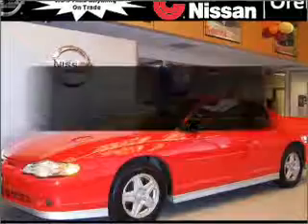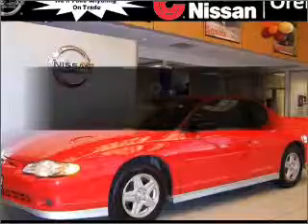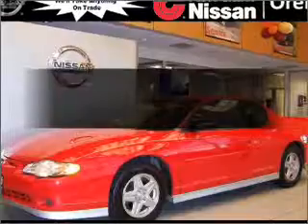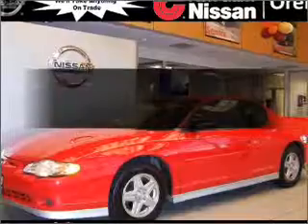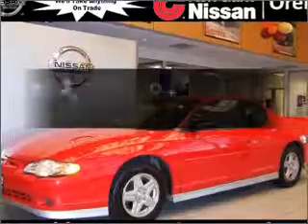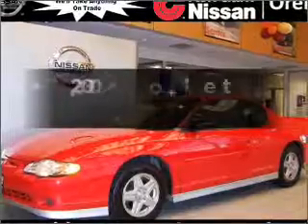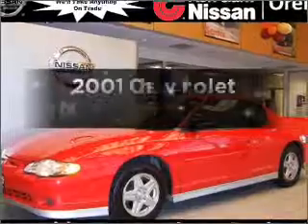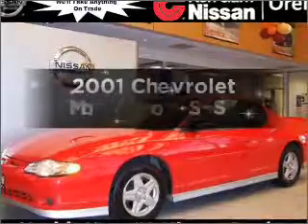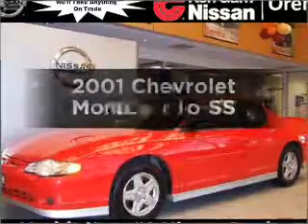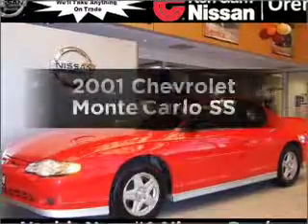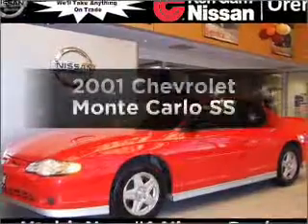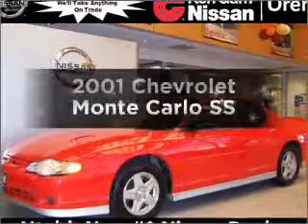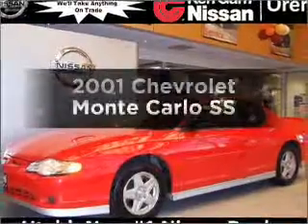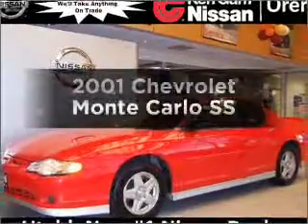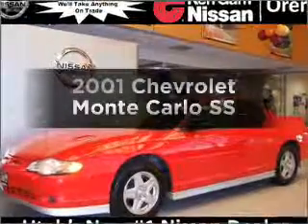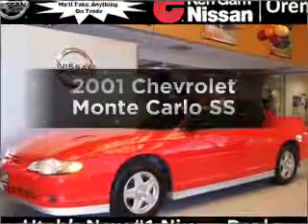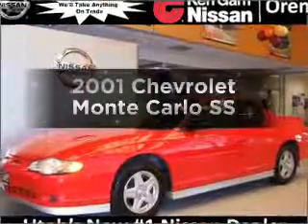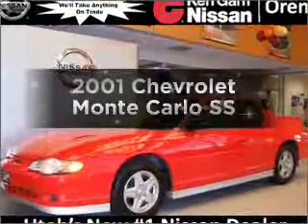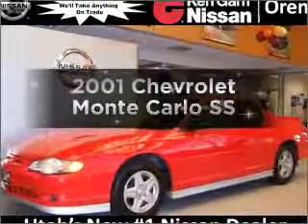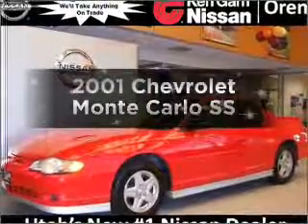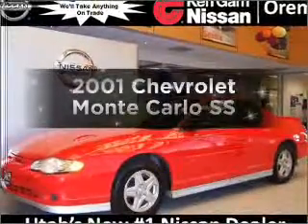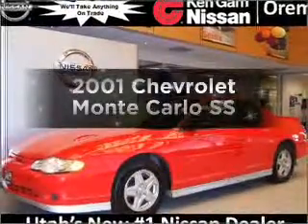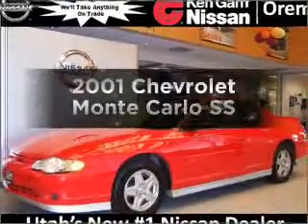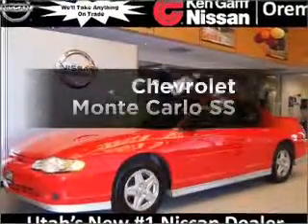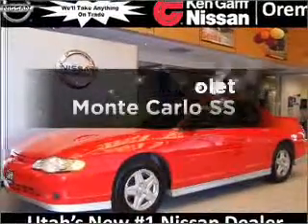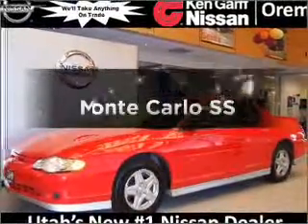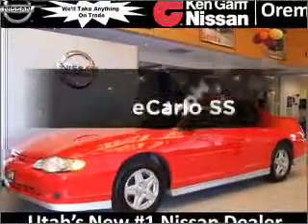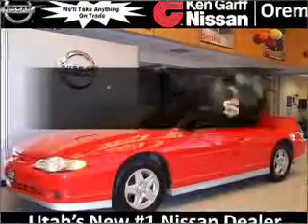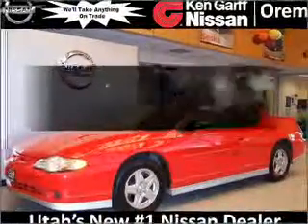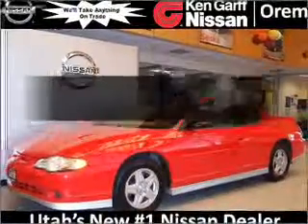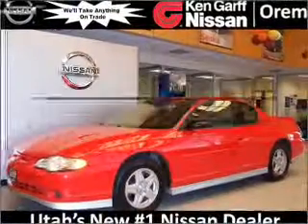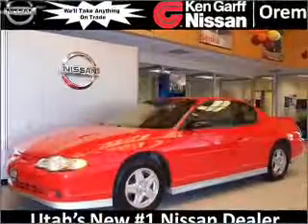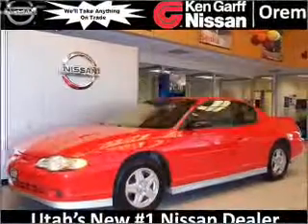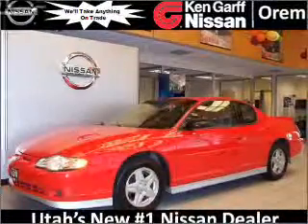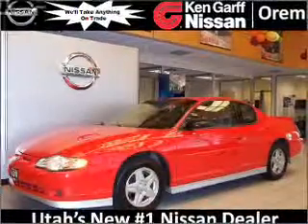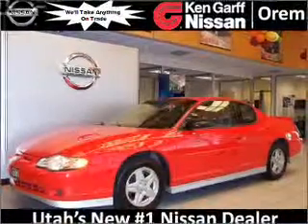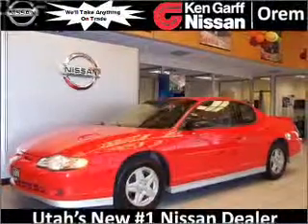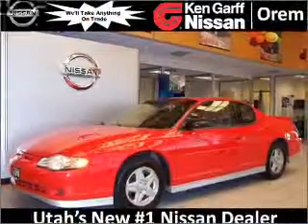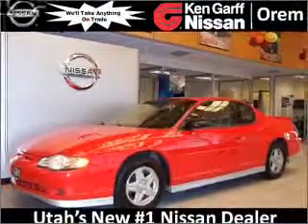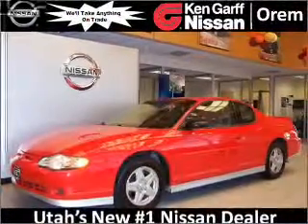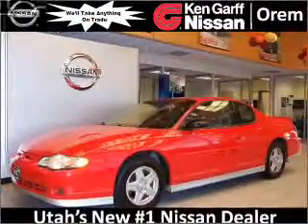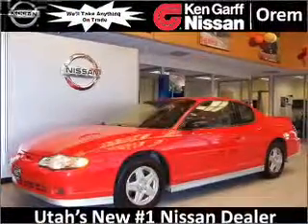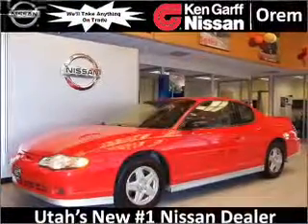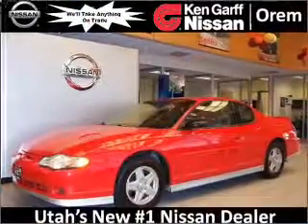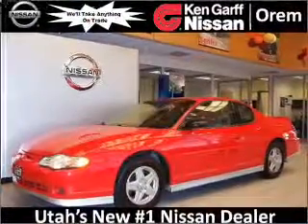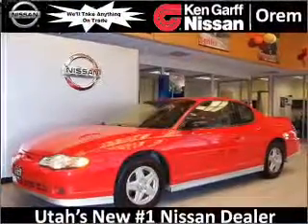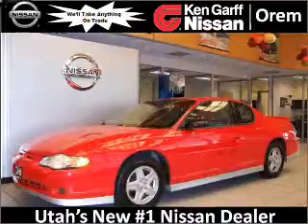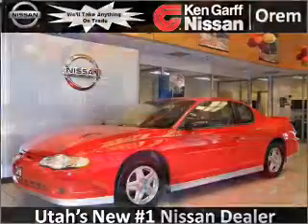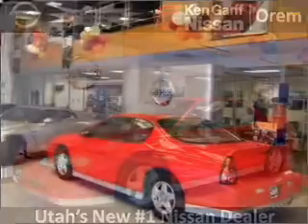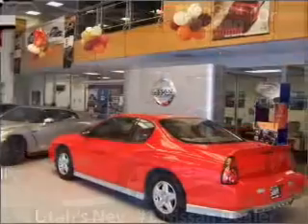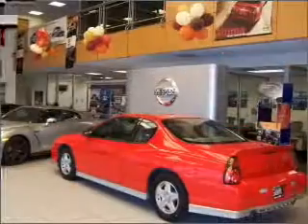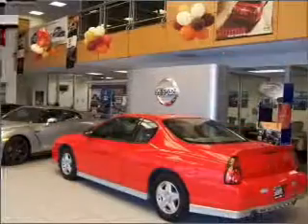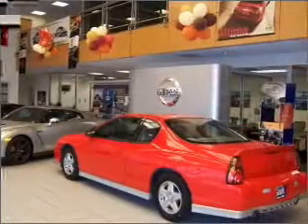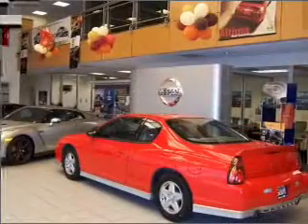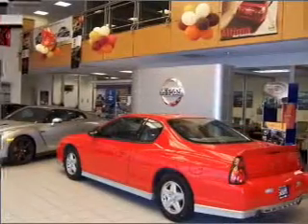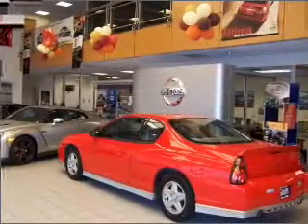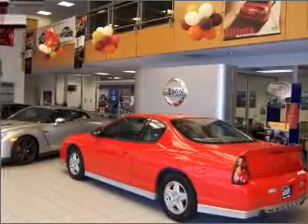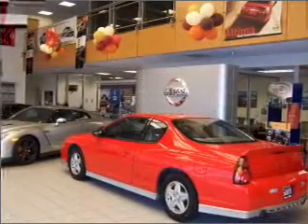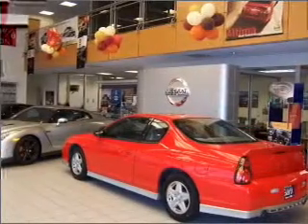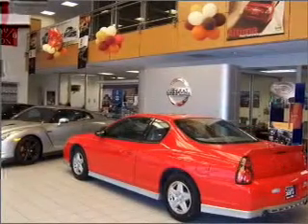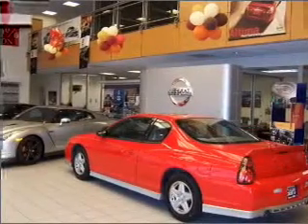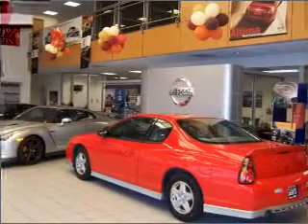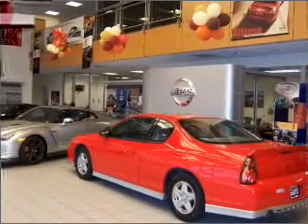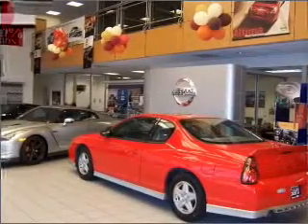Imagine yourself in this 2001 Chevrolet Monte Carlo. Travel the roads in style and comfort in this great vehicle.